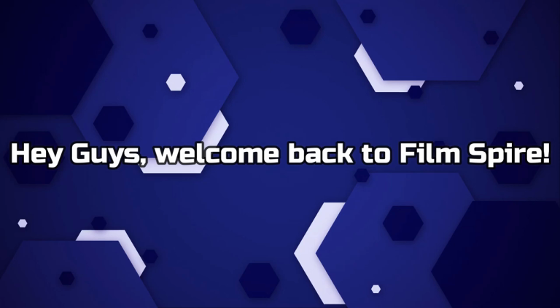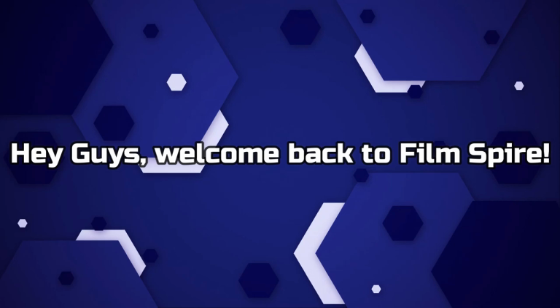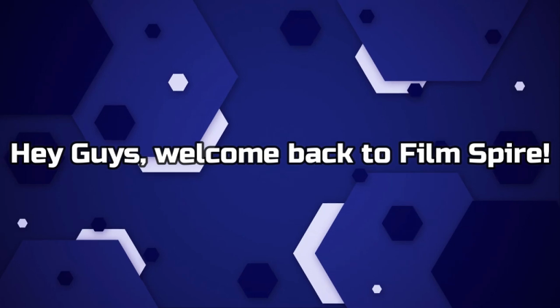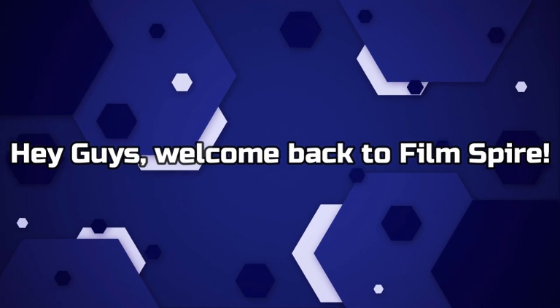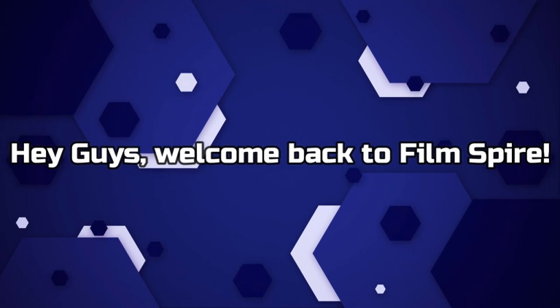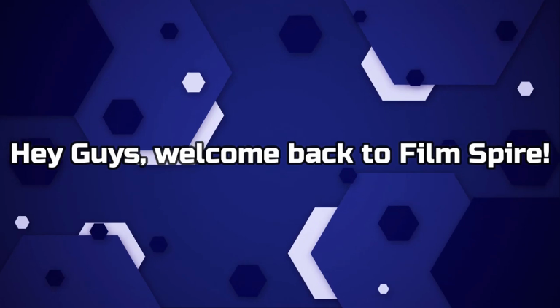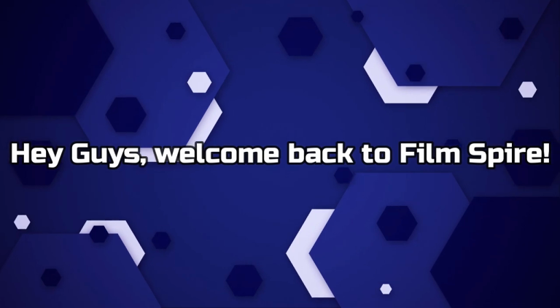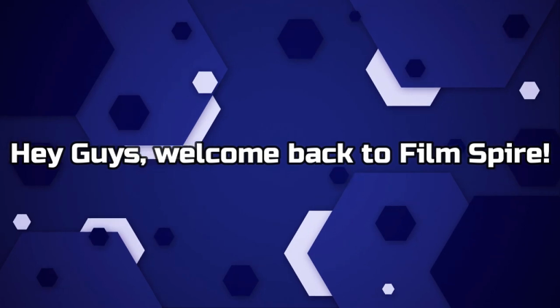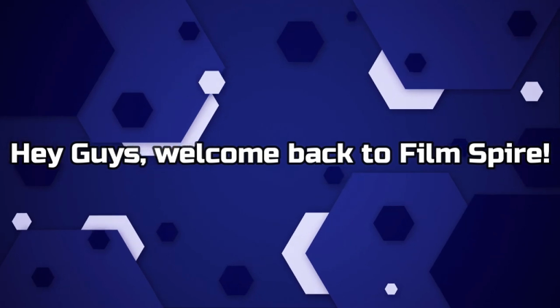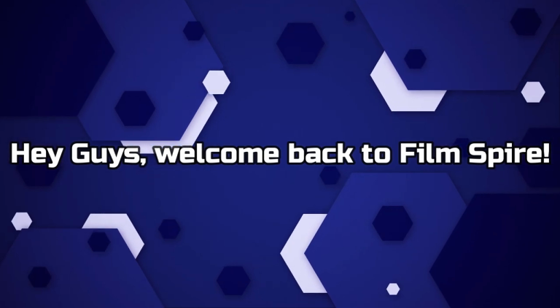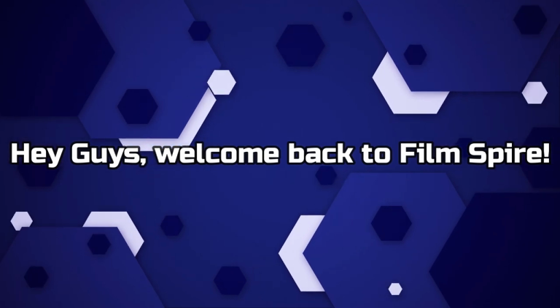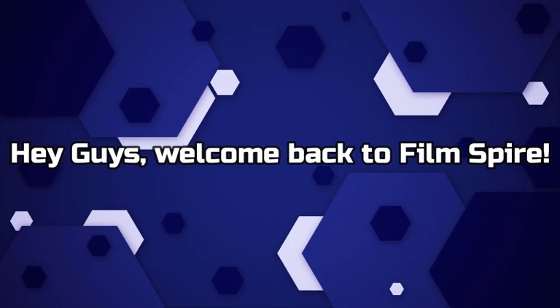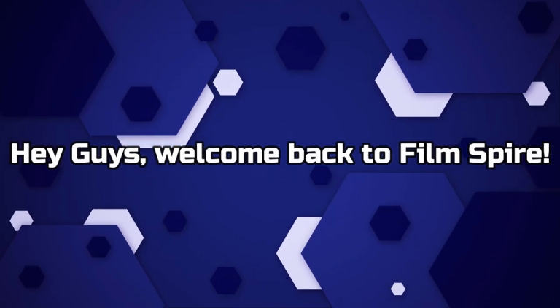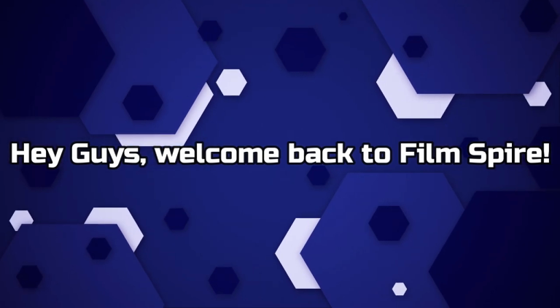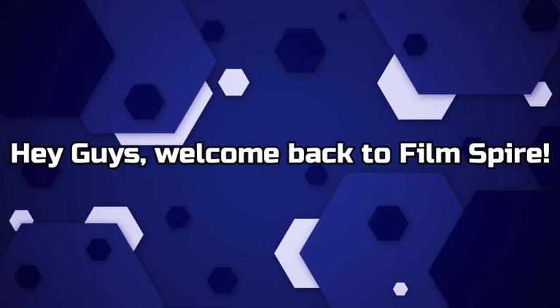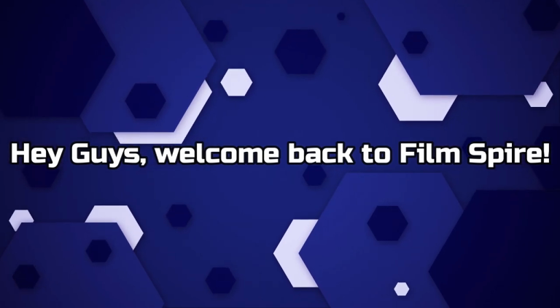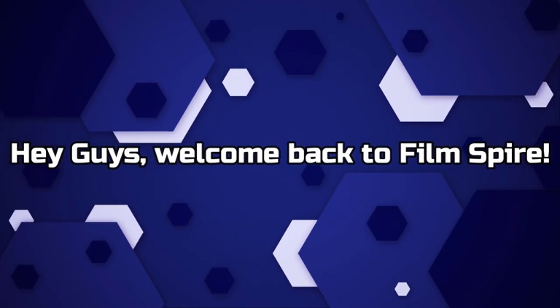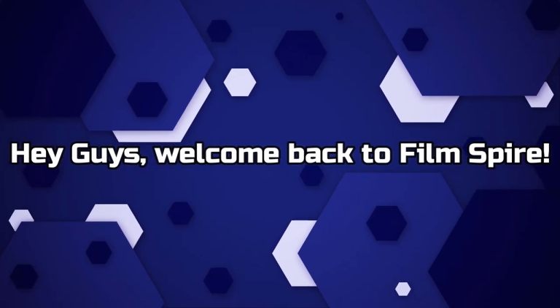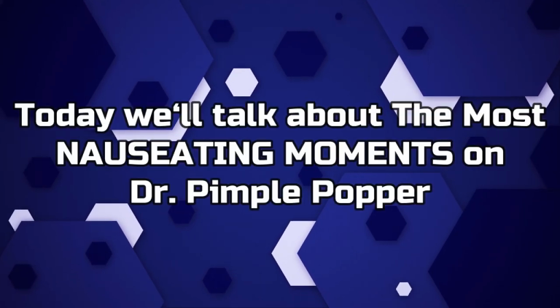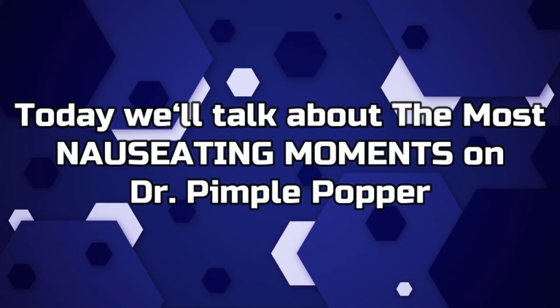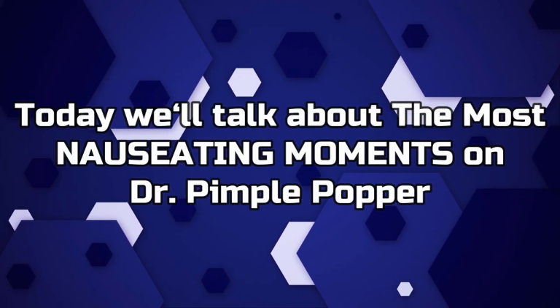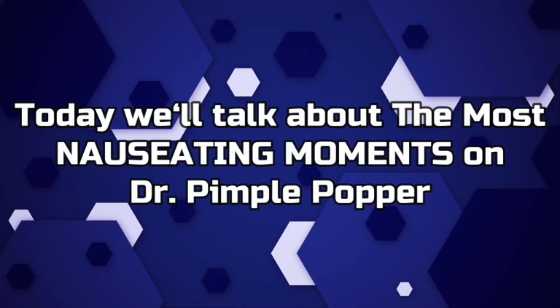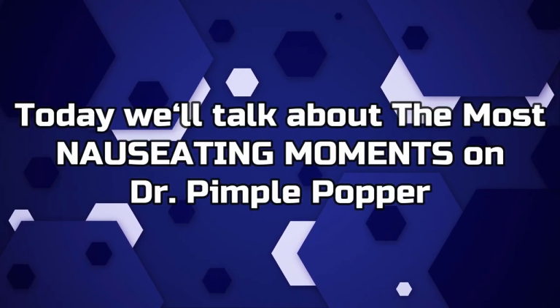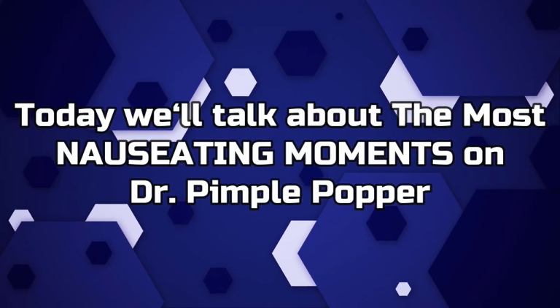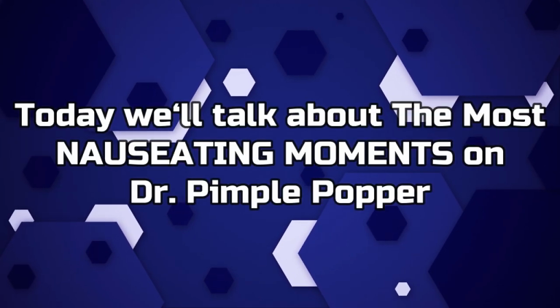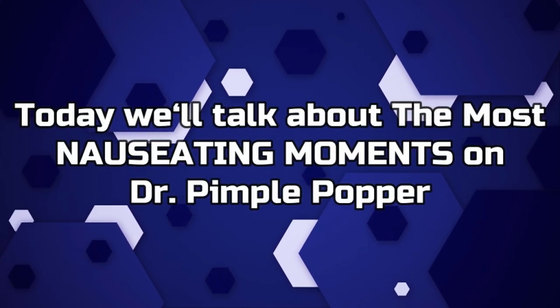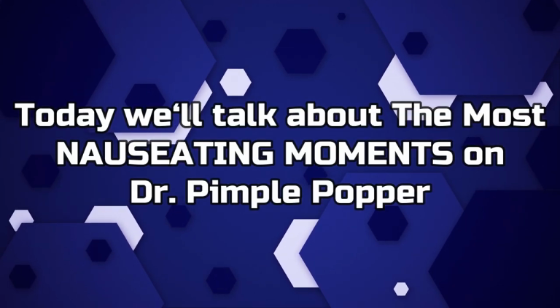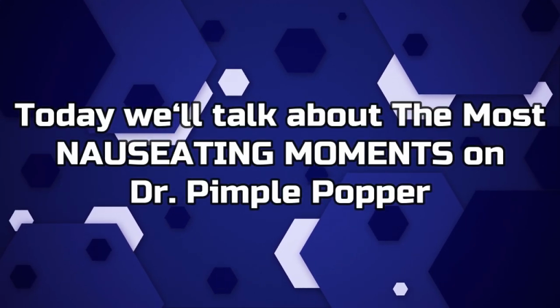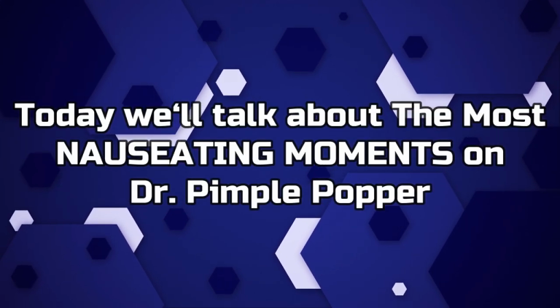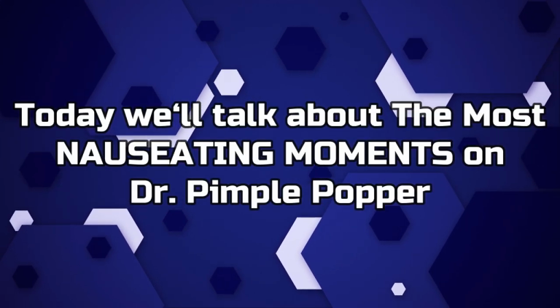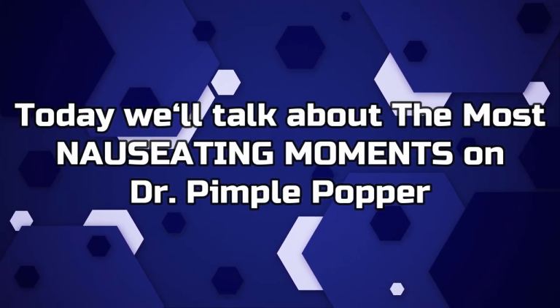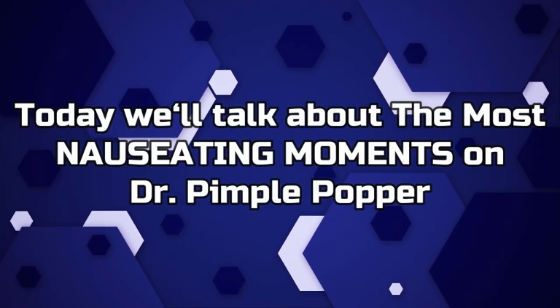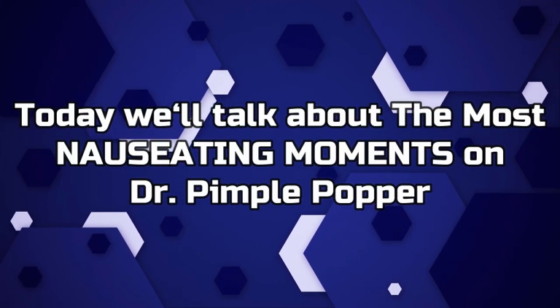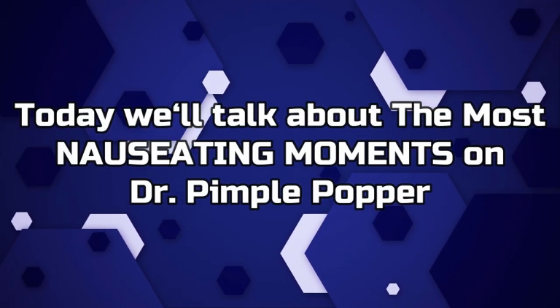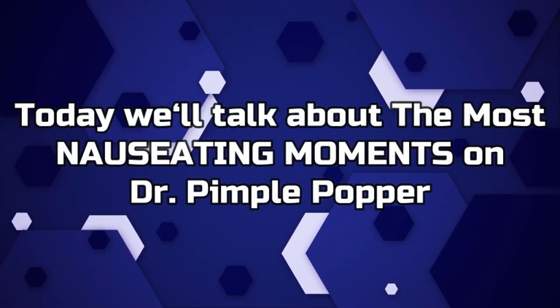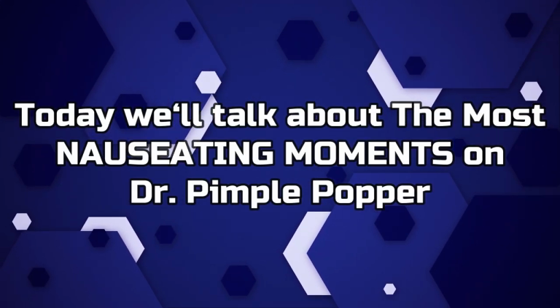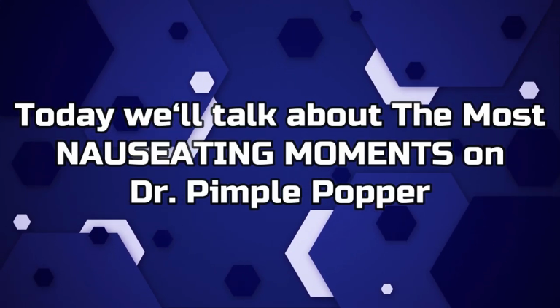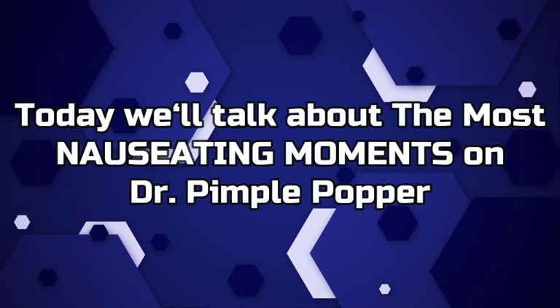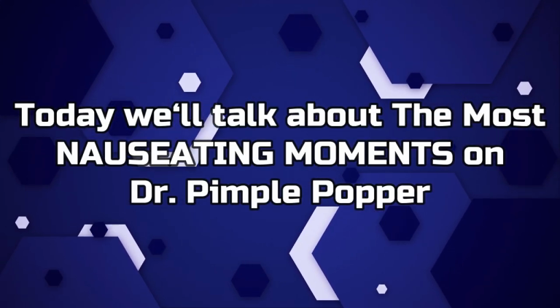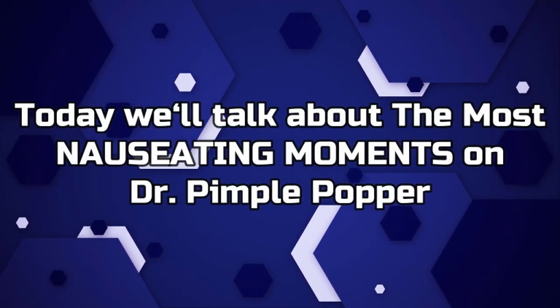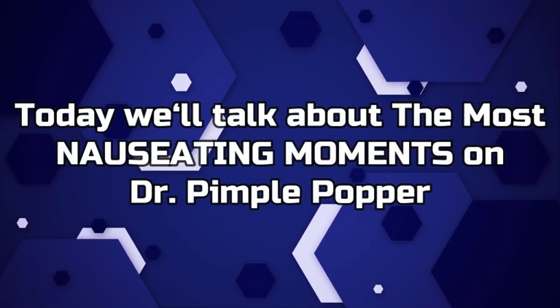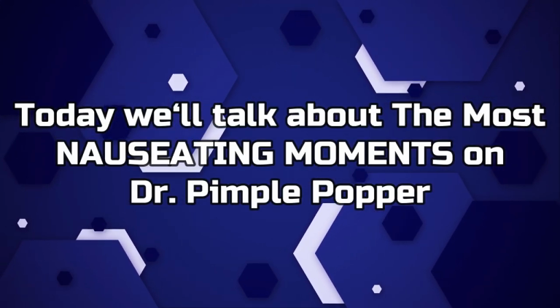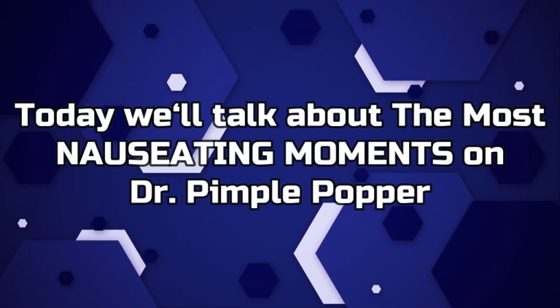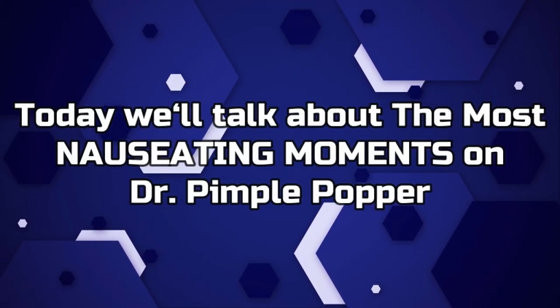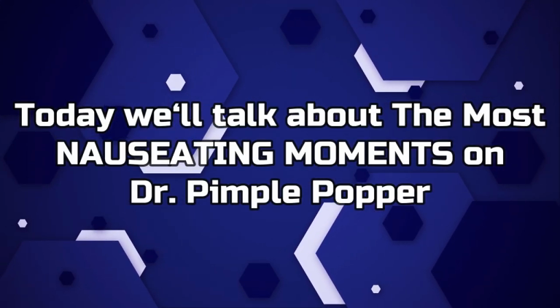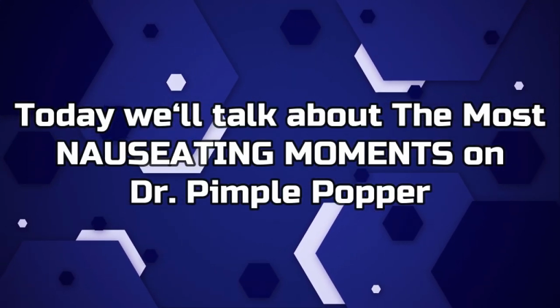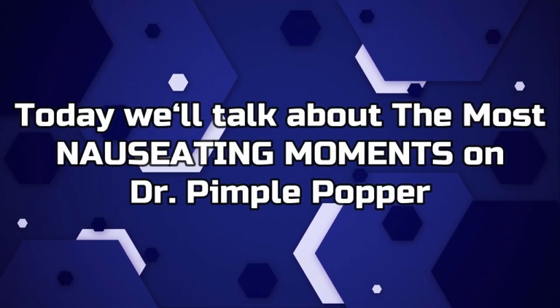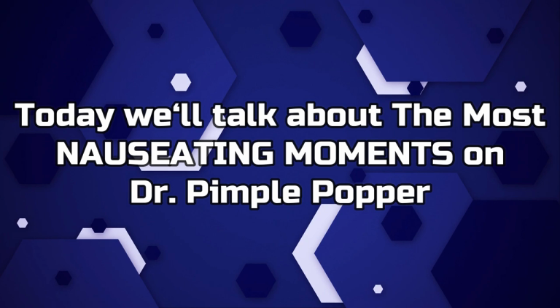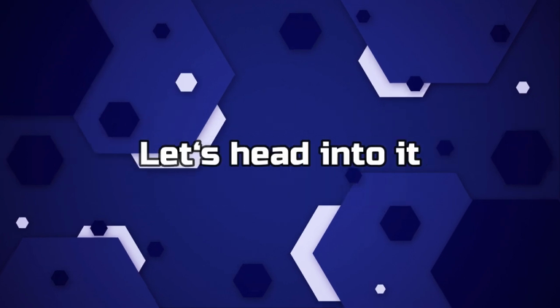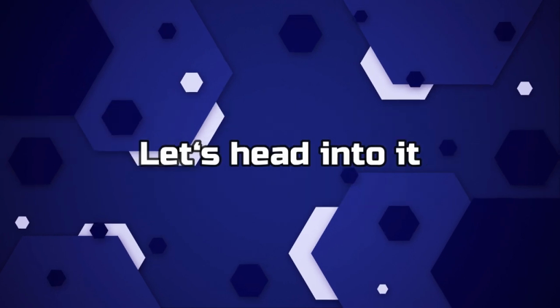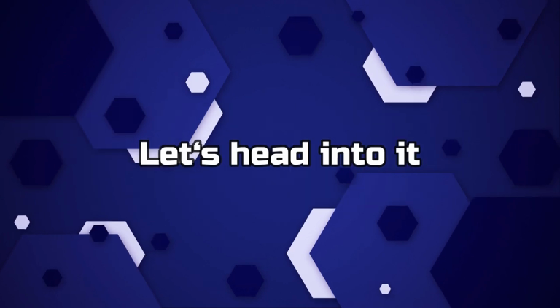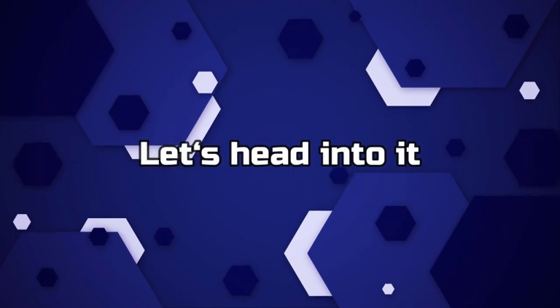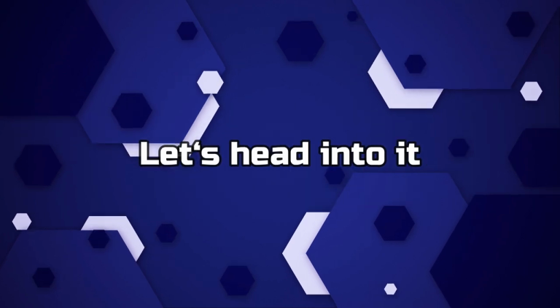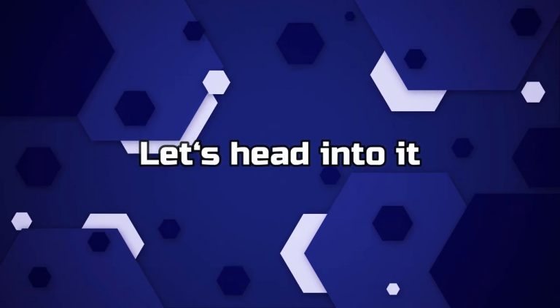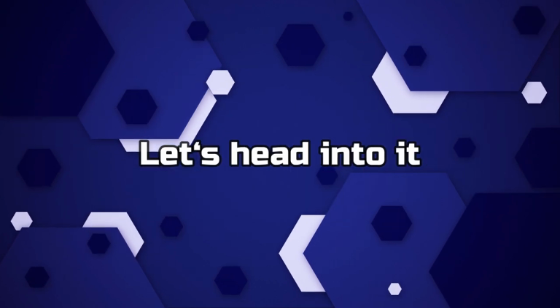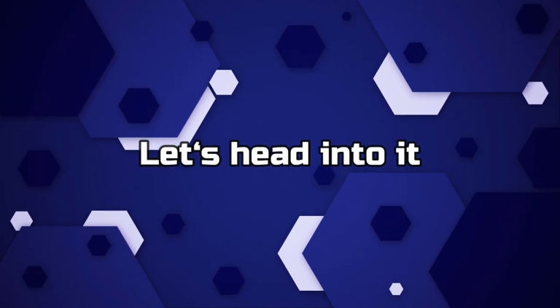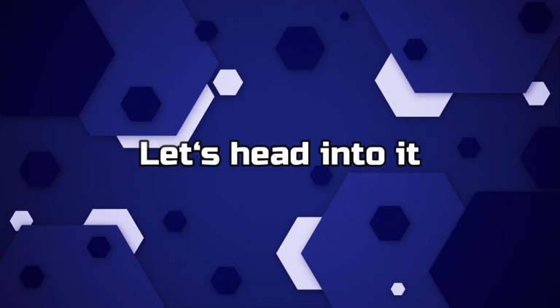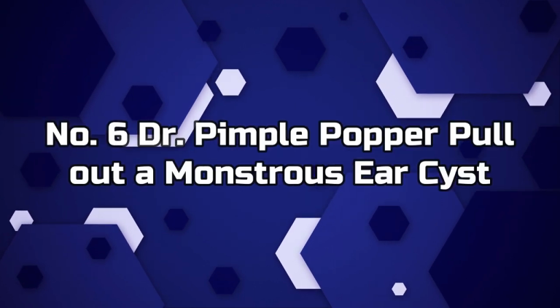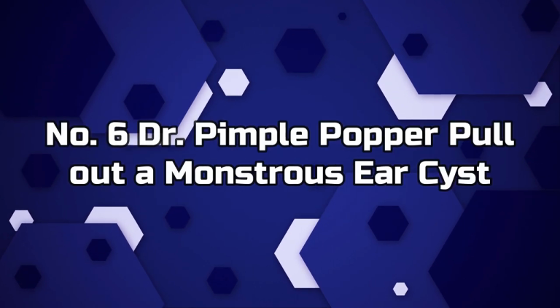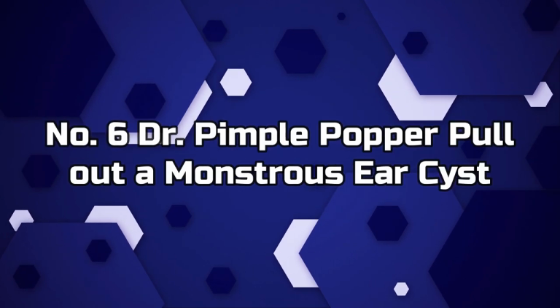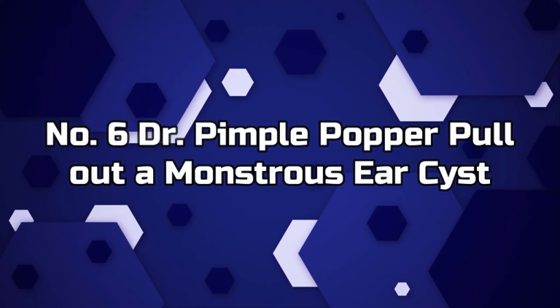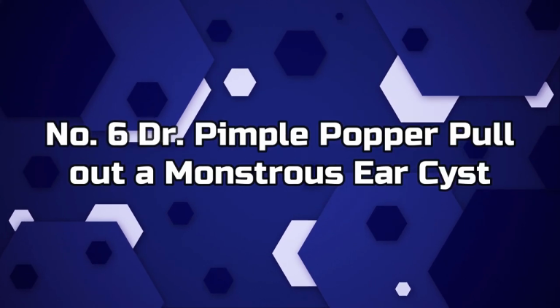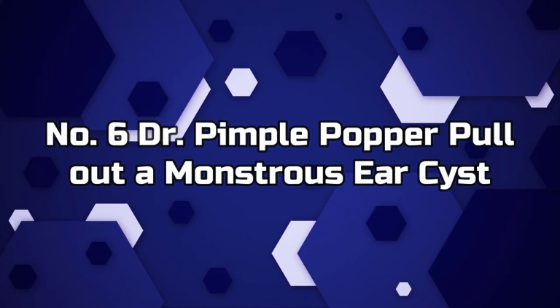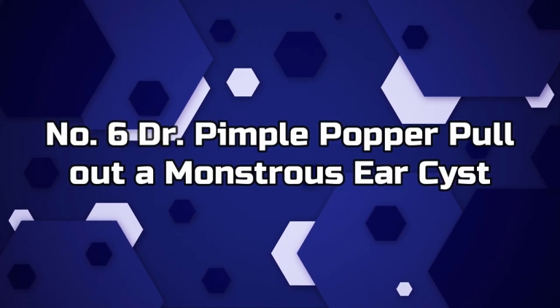Hey guys, welcome back to Film Spire. Today we'll talk about the most nauseating moments on Dr. Pimple Popper. Let's head into it. Number 6.